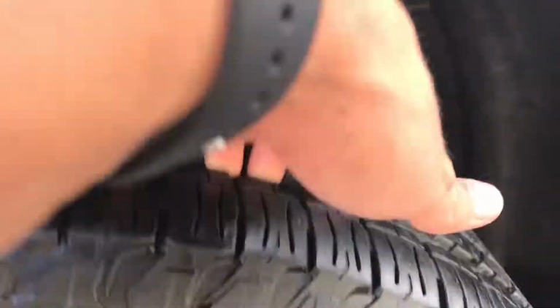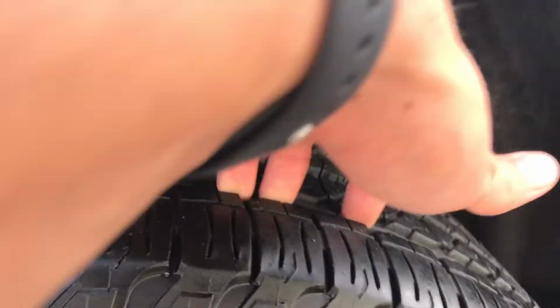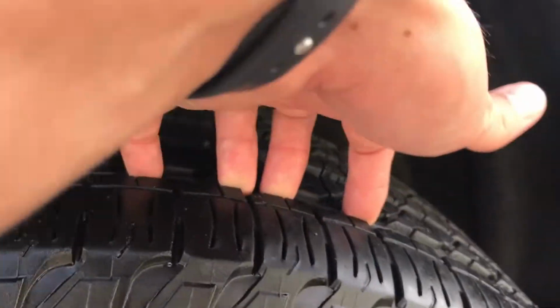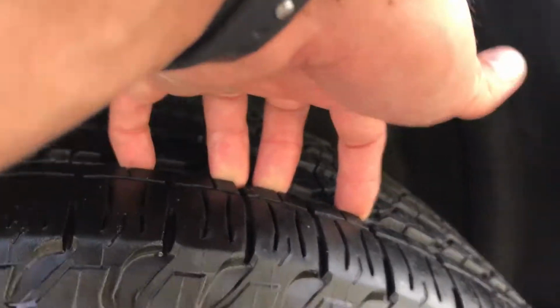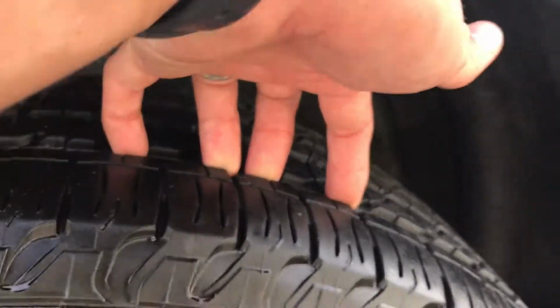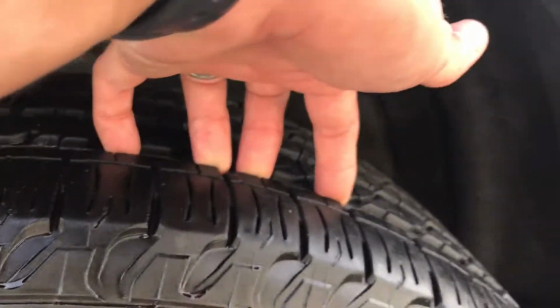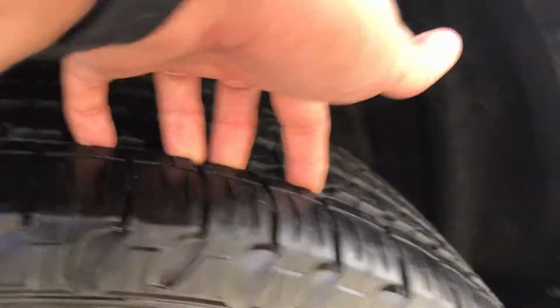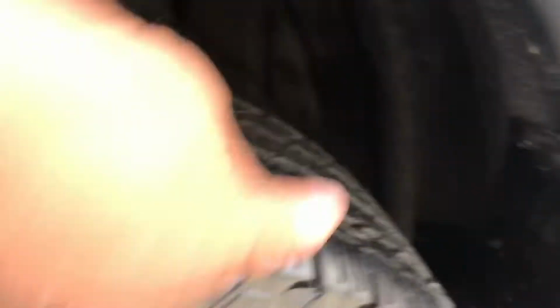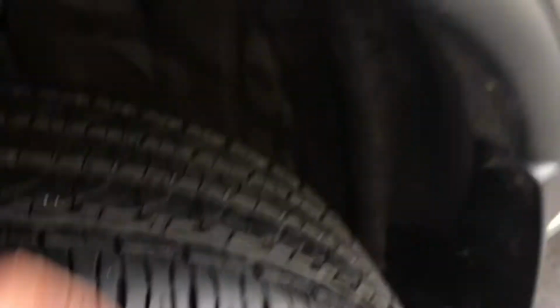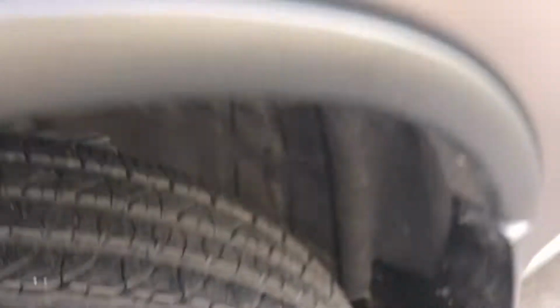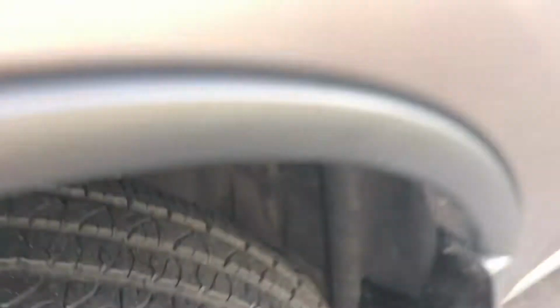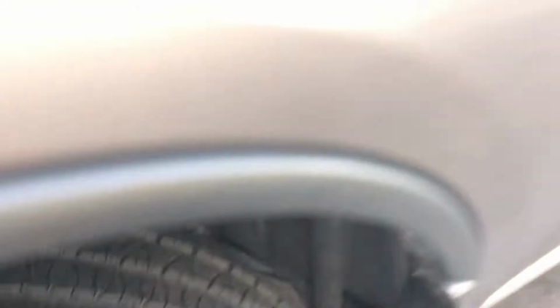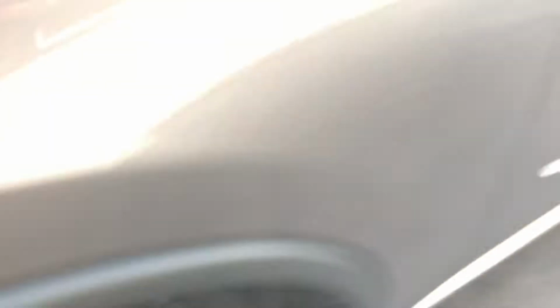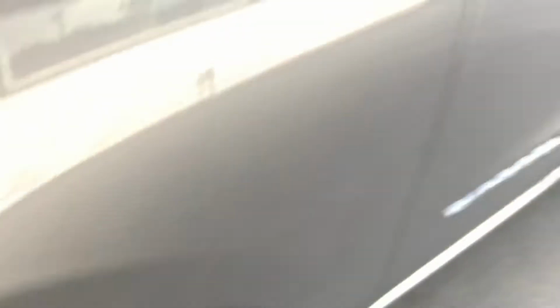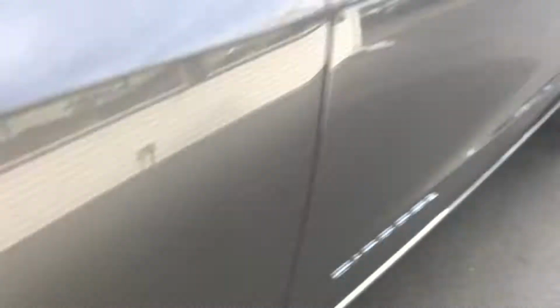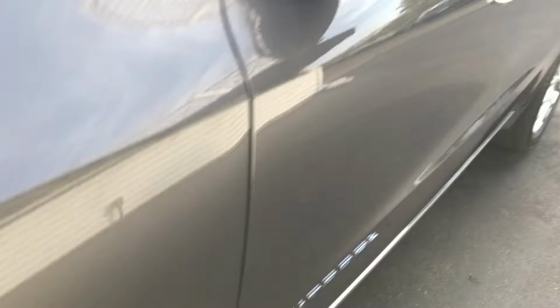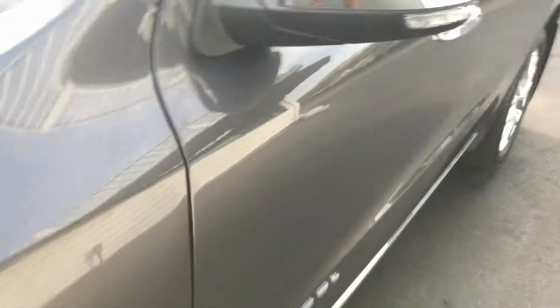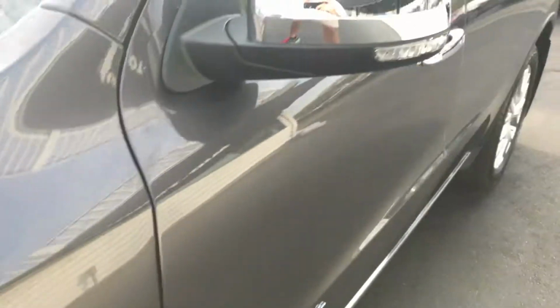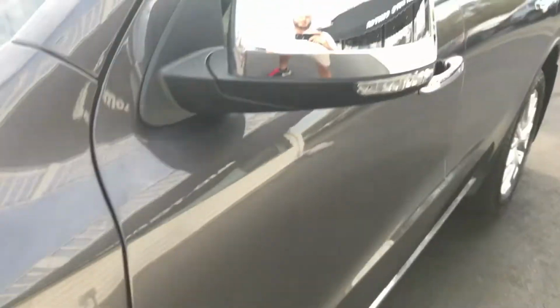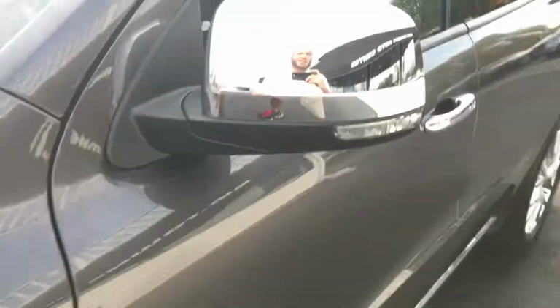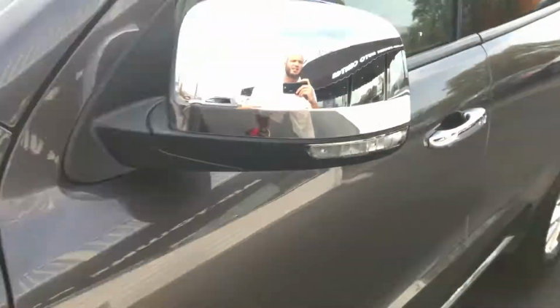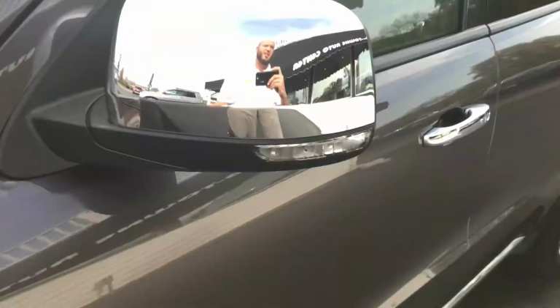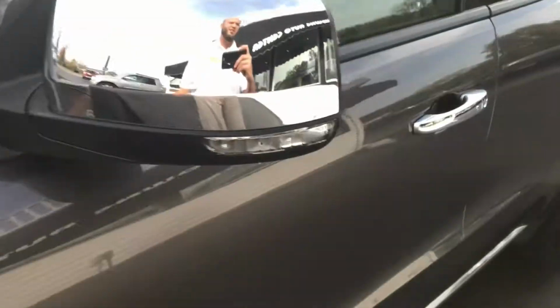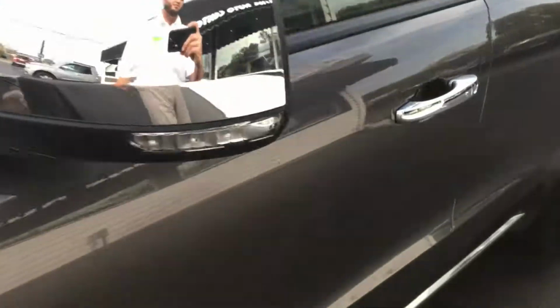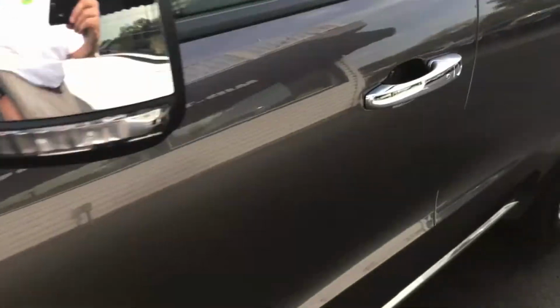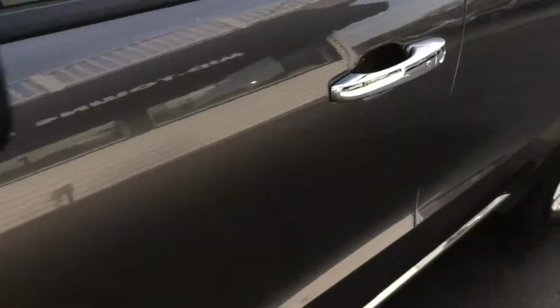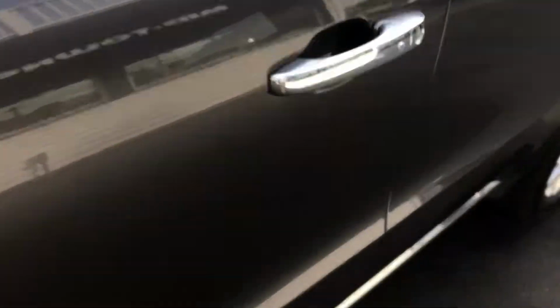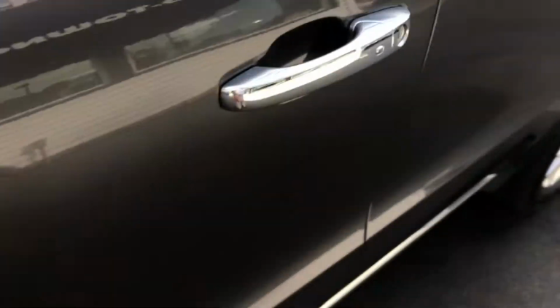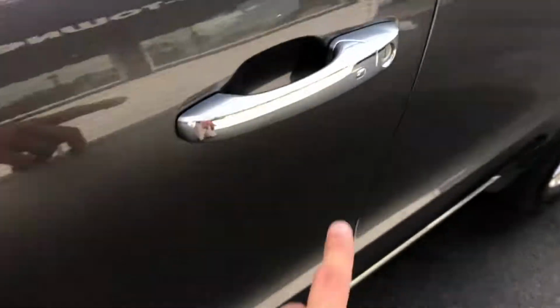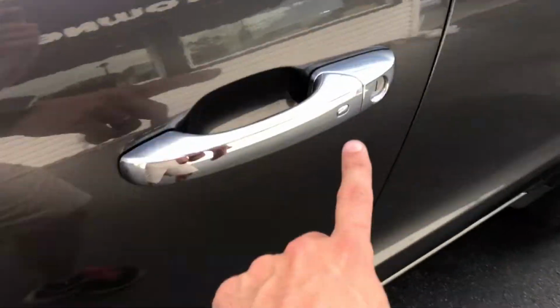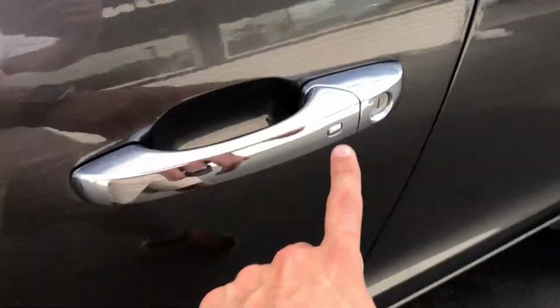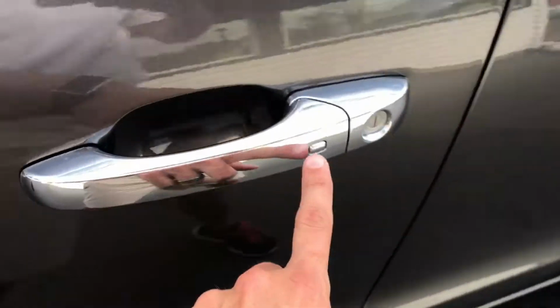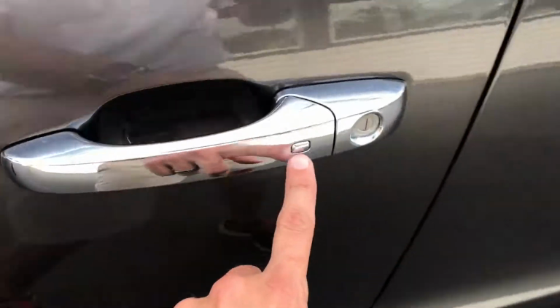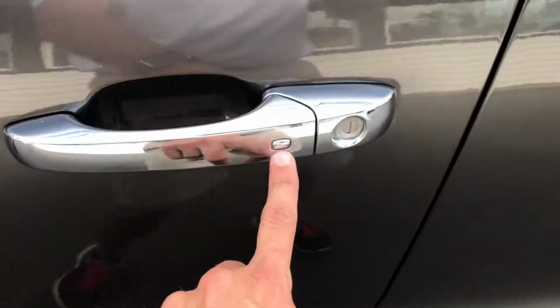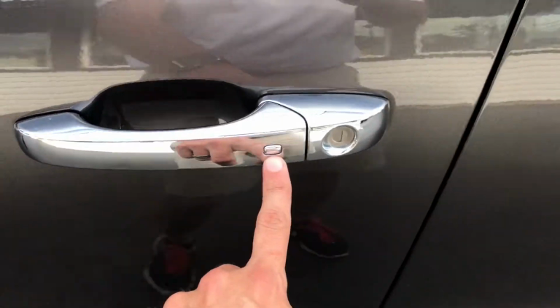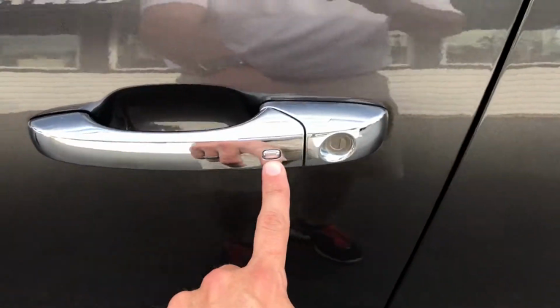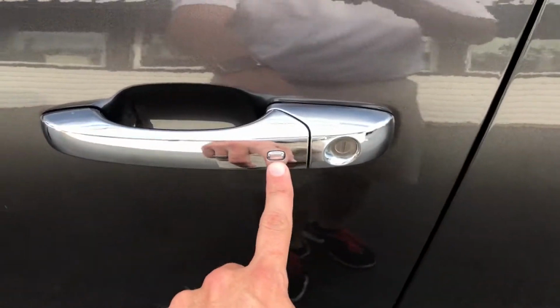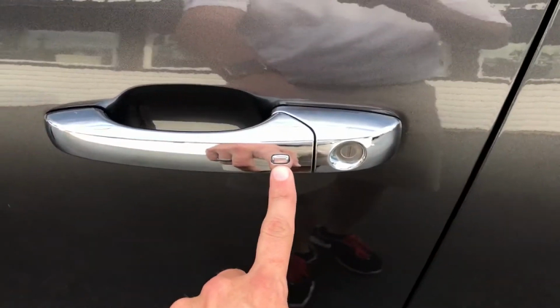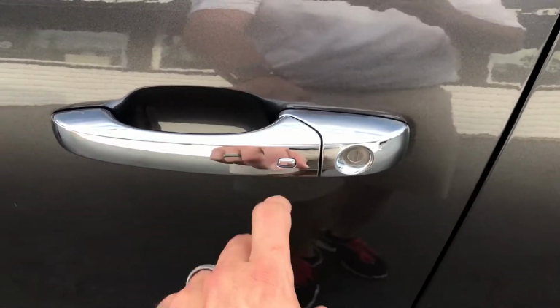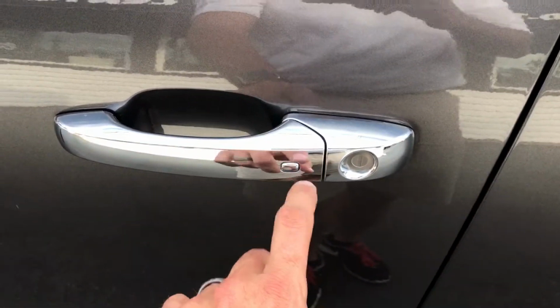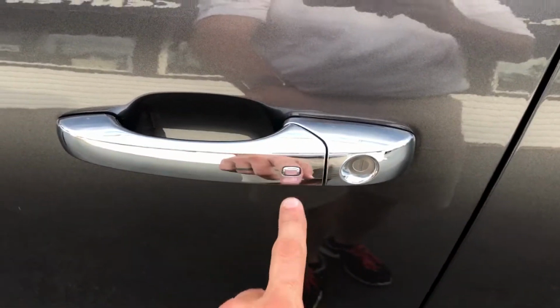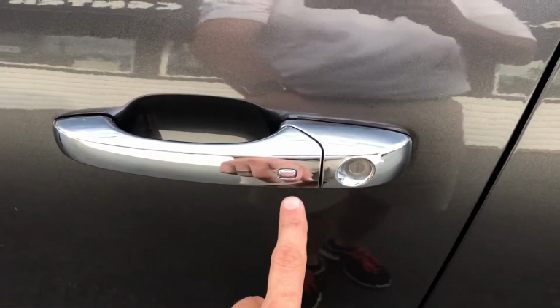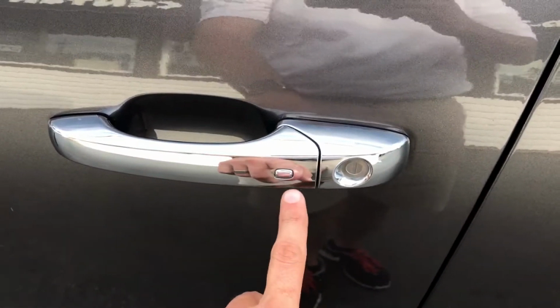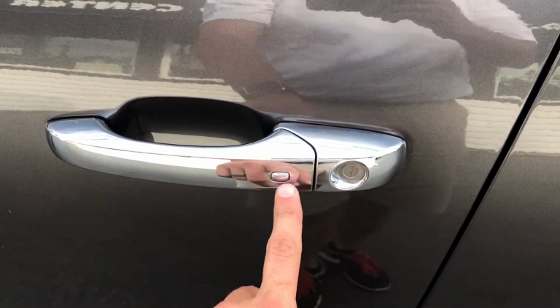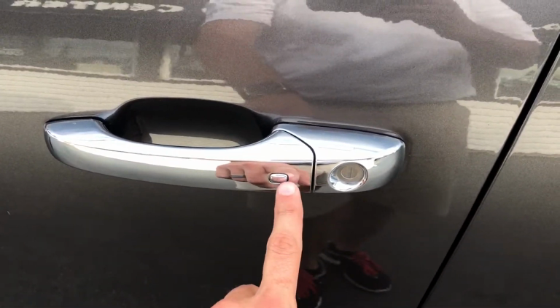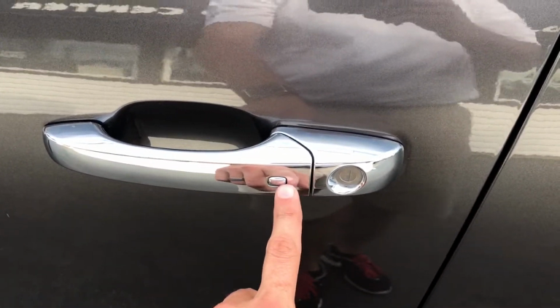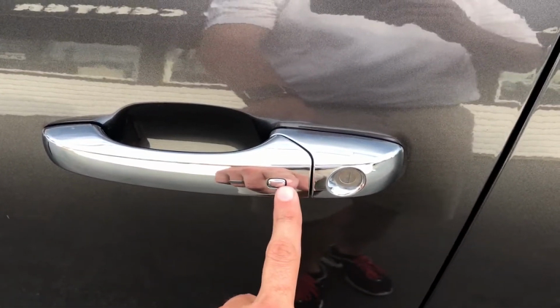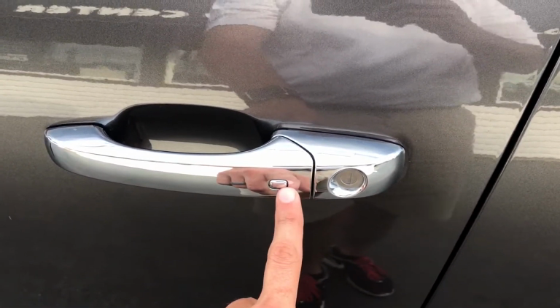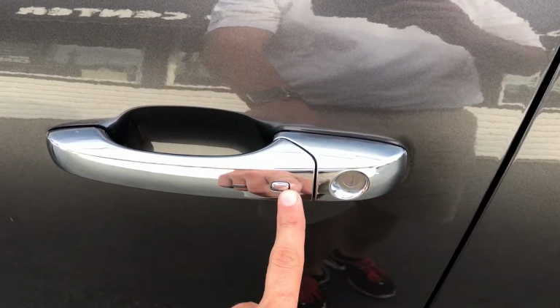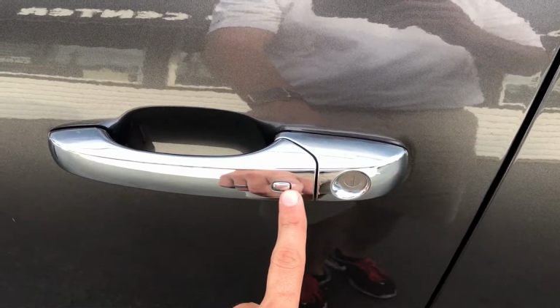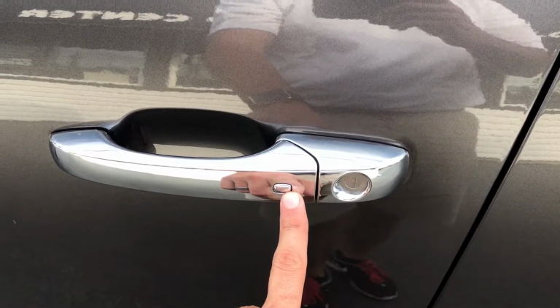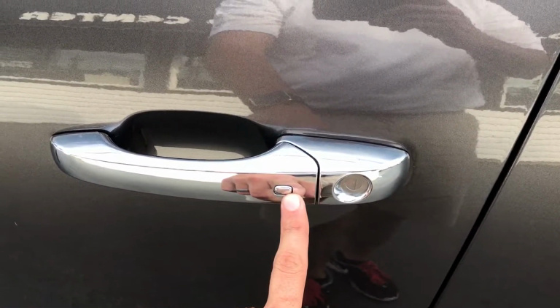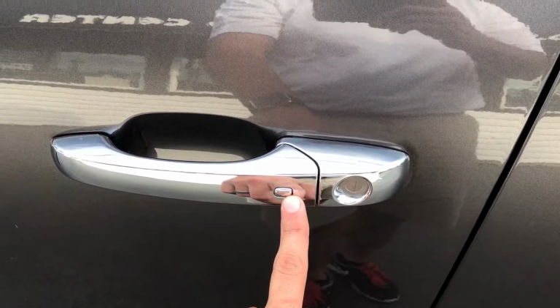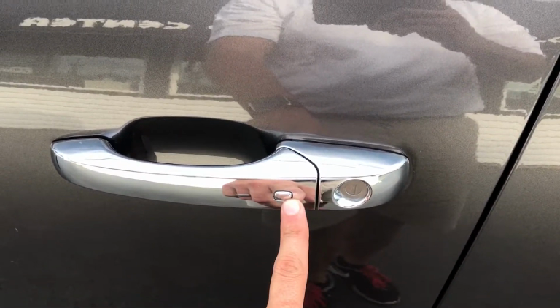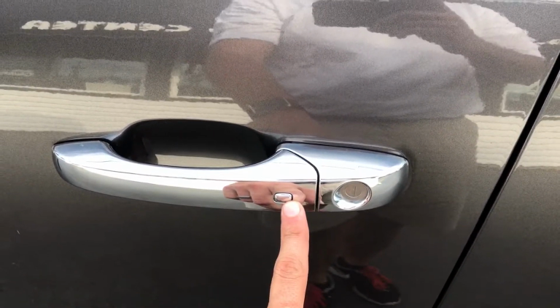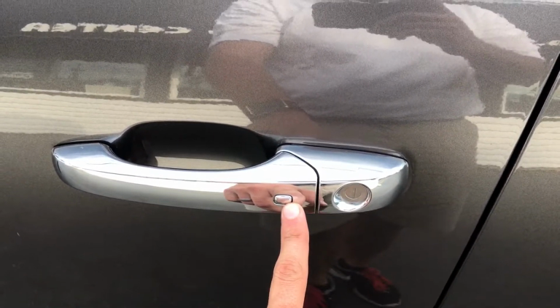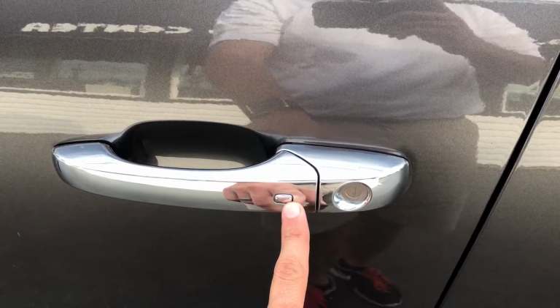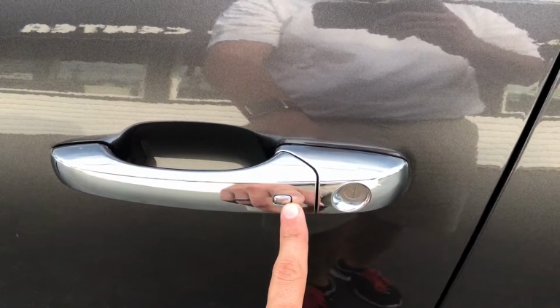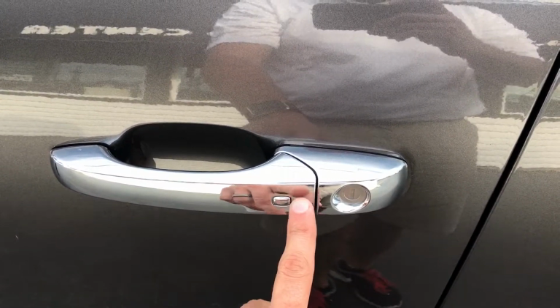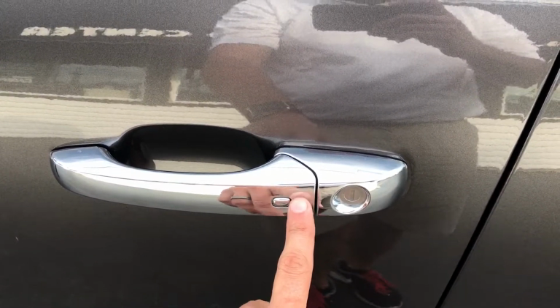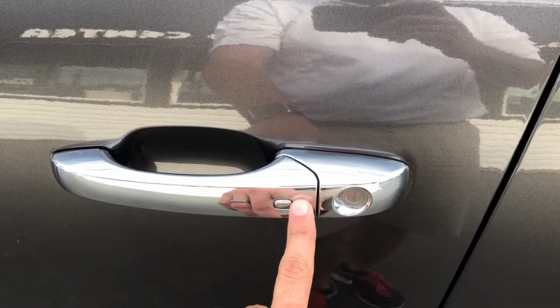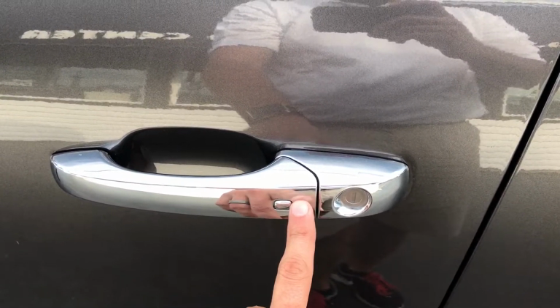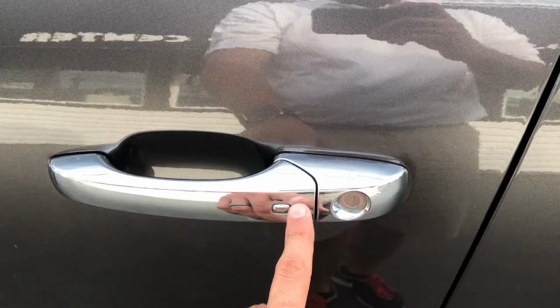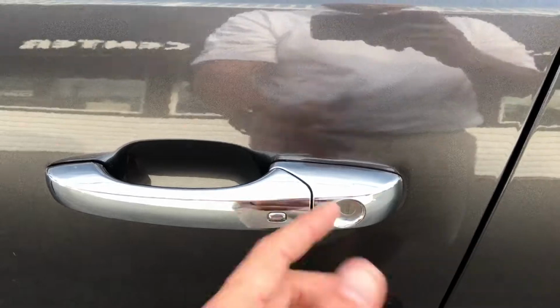Look down on the body line — no dents, dings, scratches, or blemishes there. The wheels have no curbing or scratching, and the tires have excellent tread.